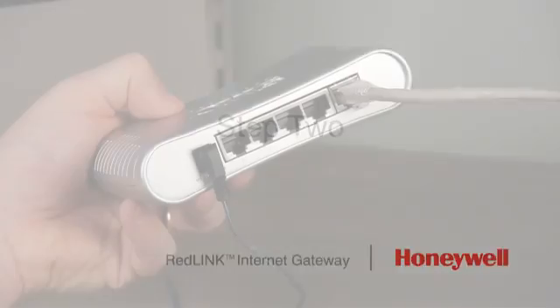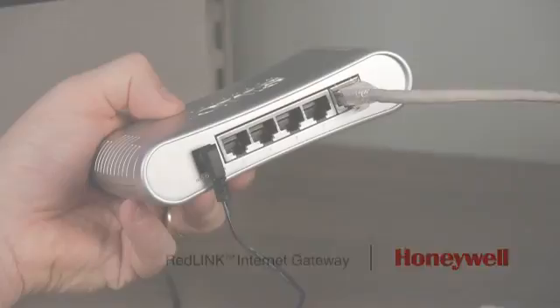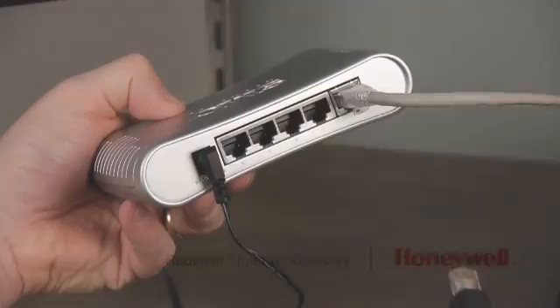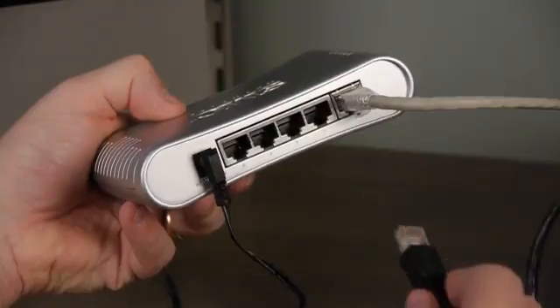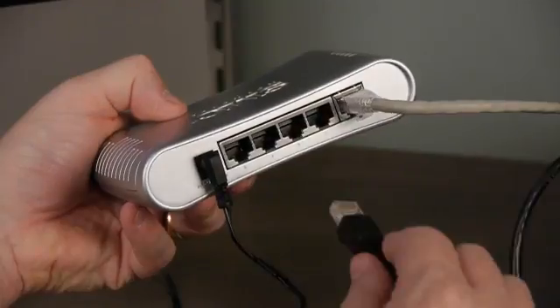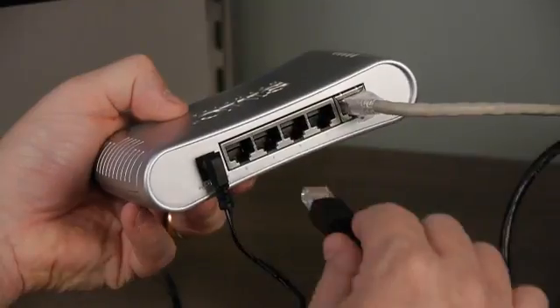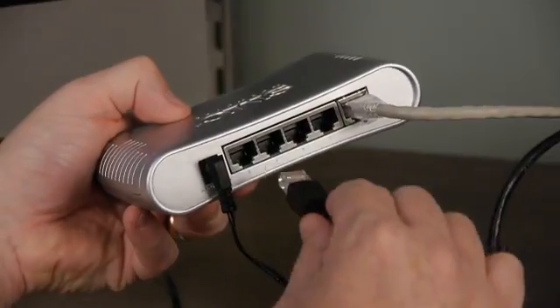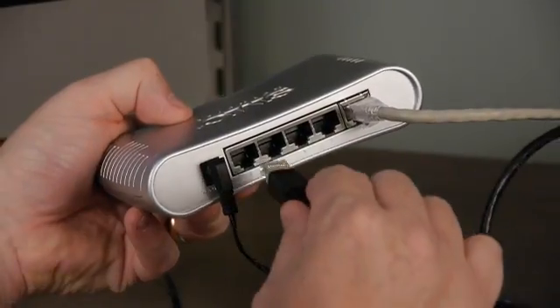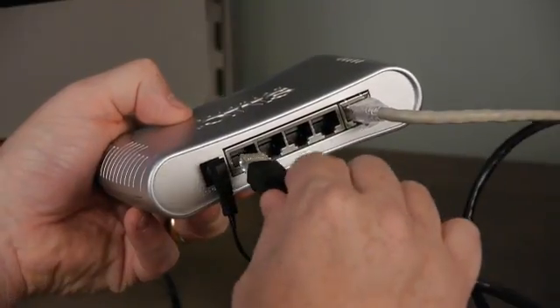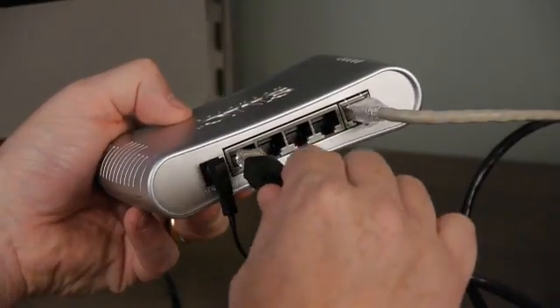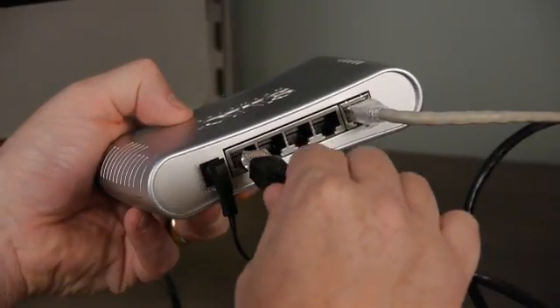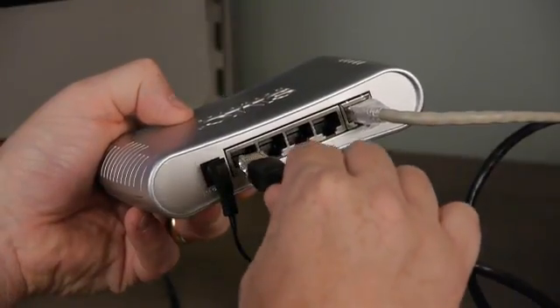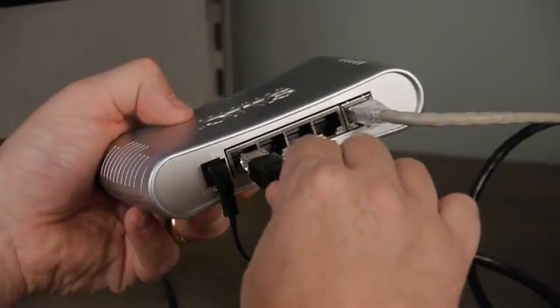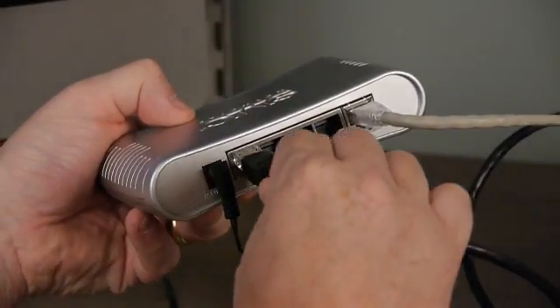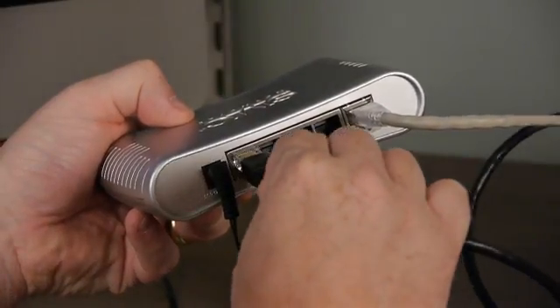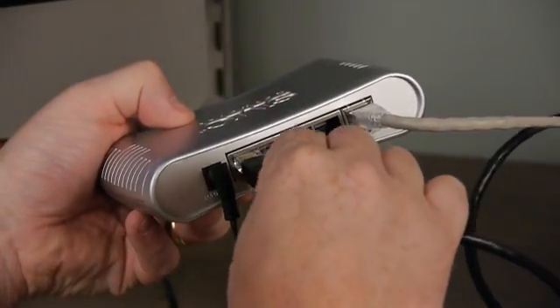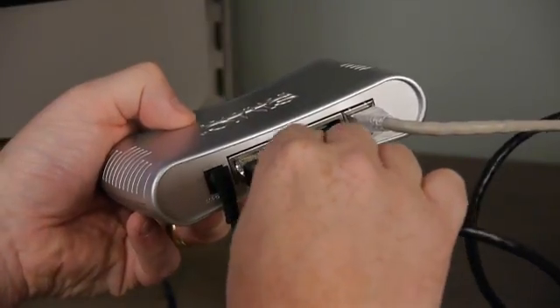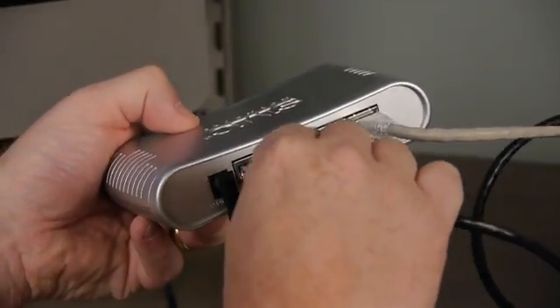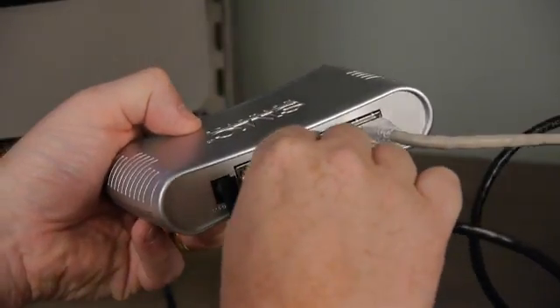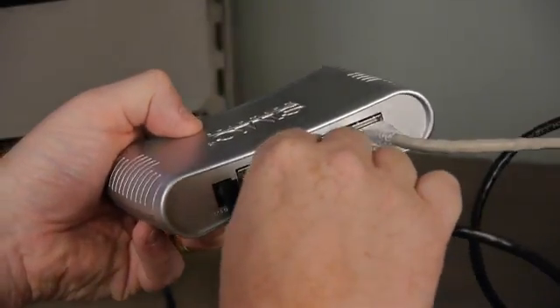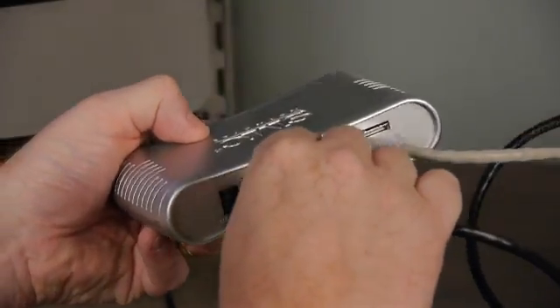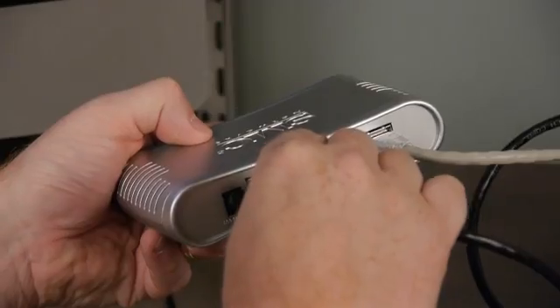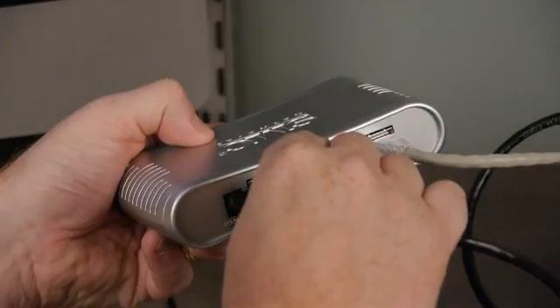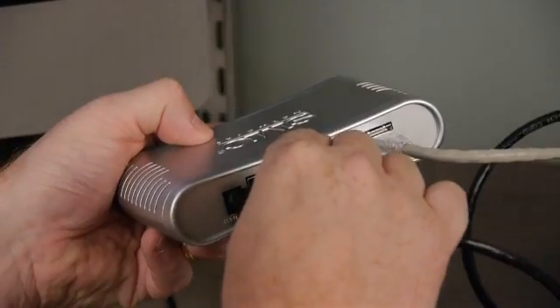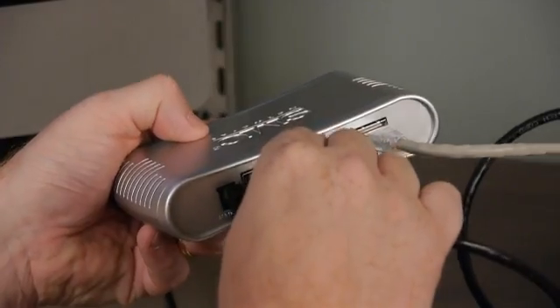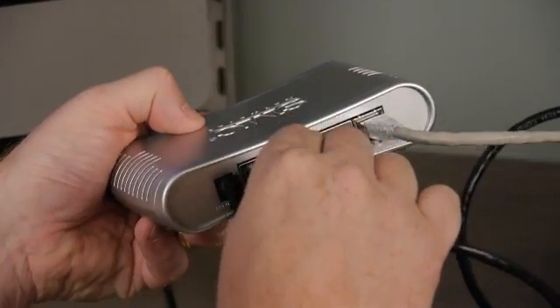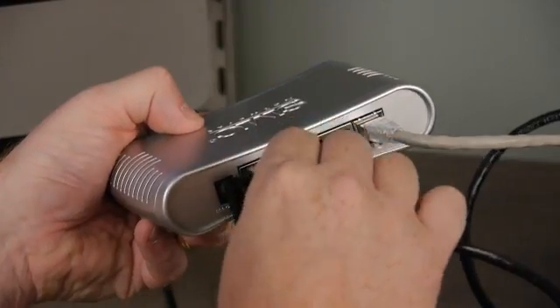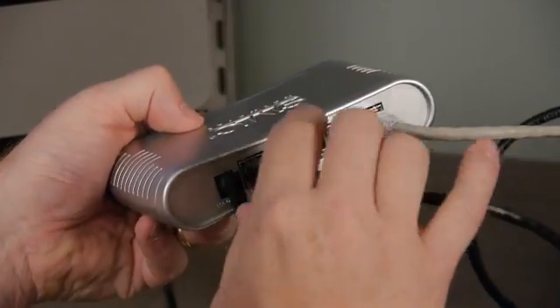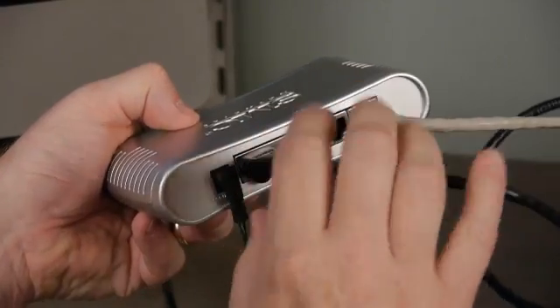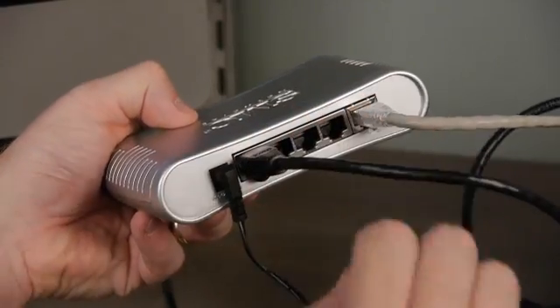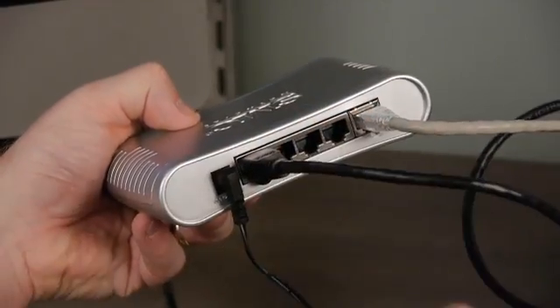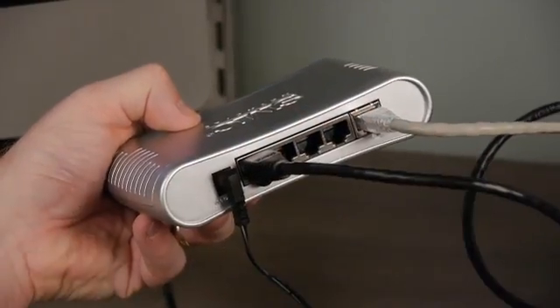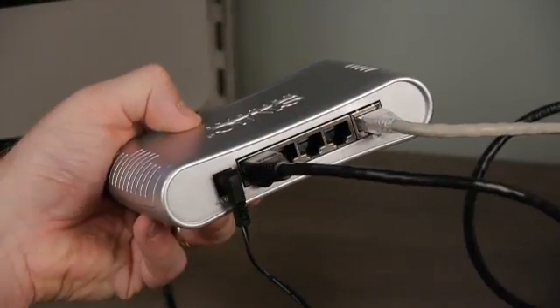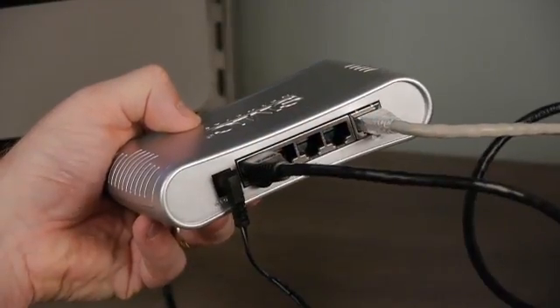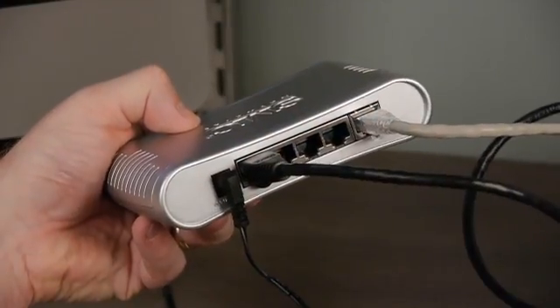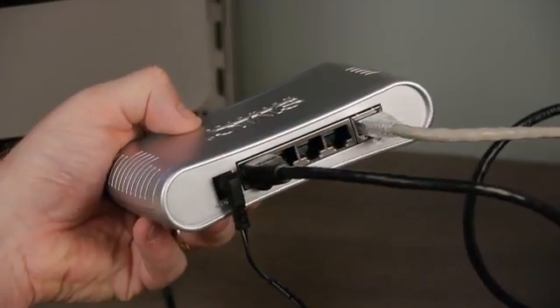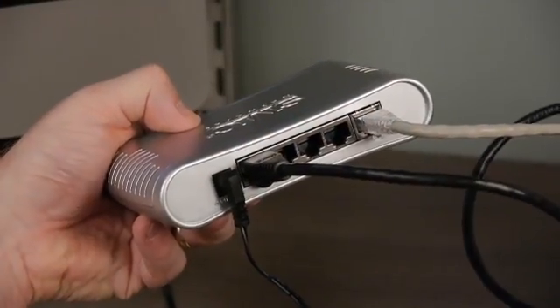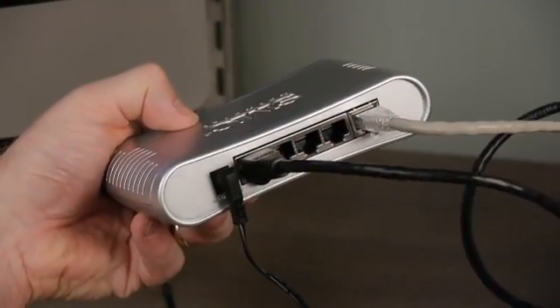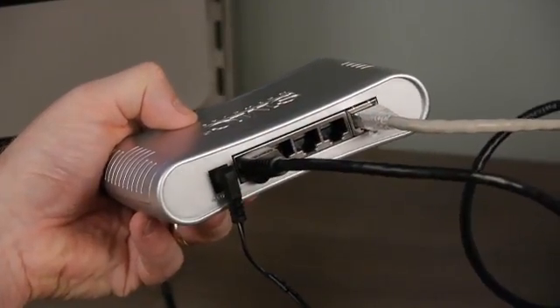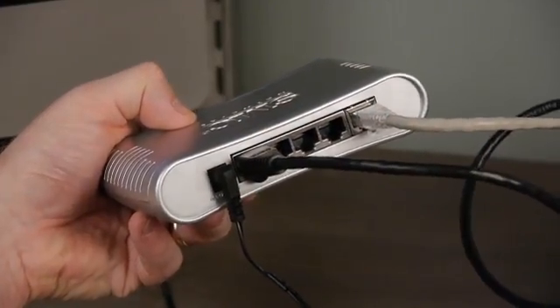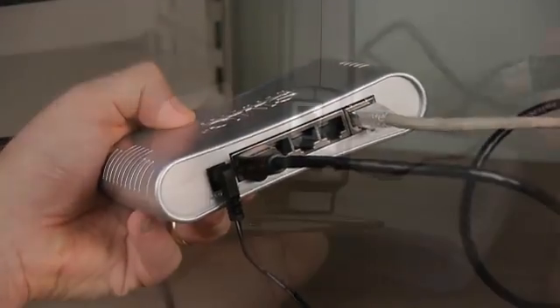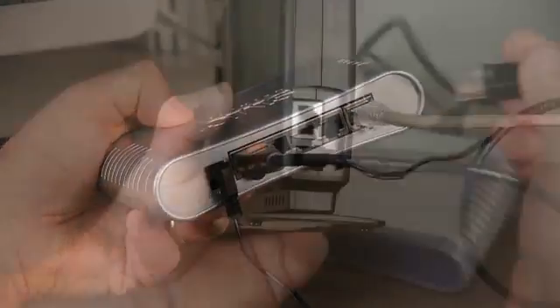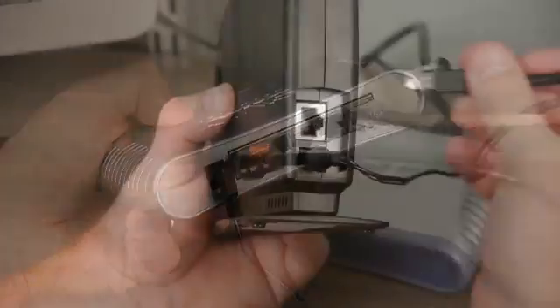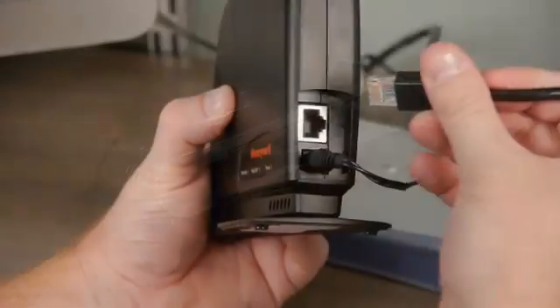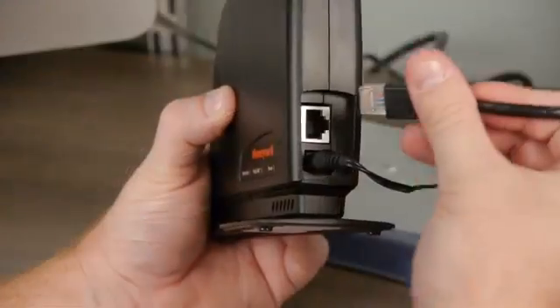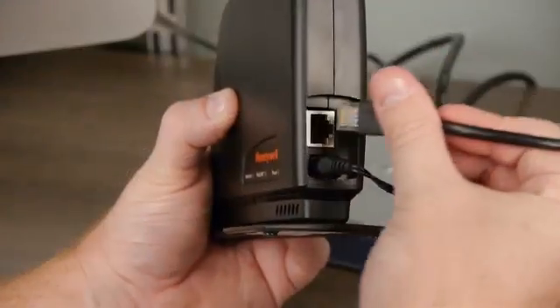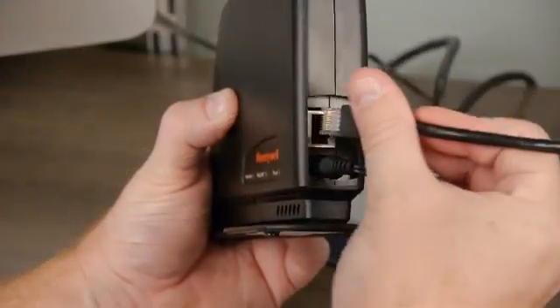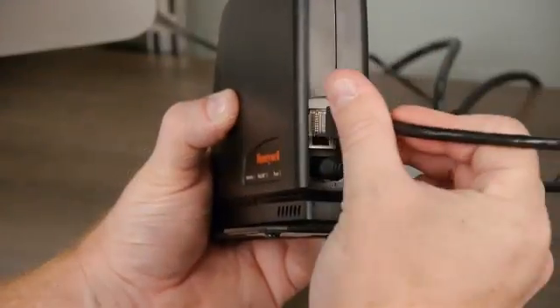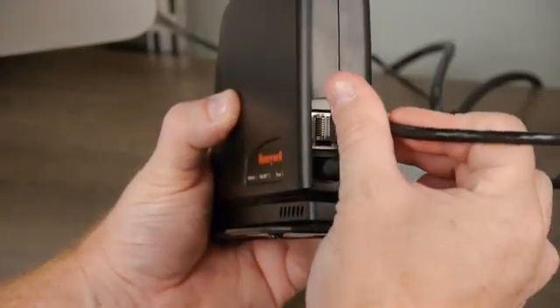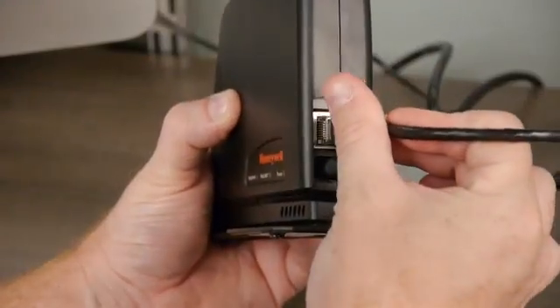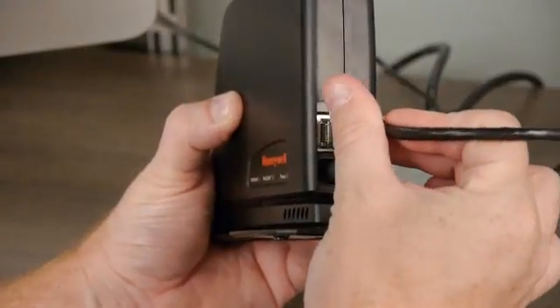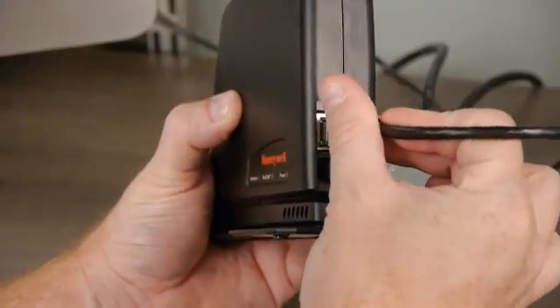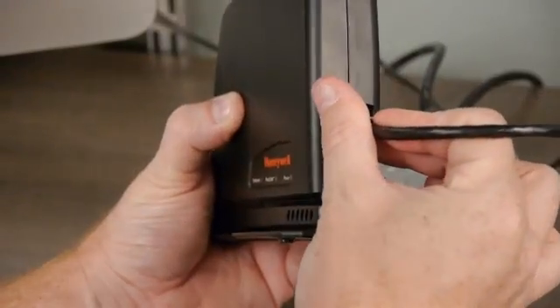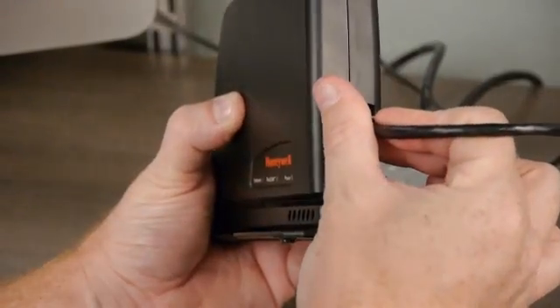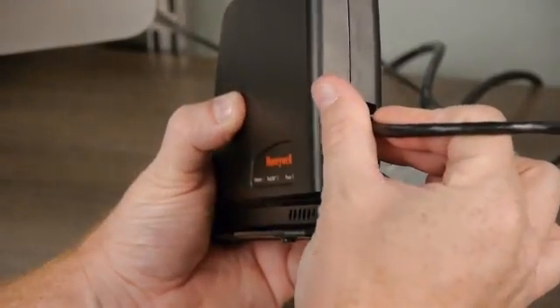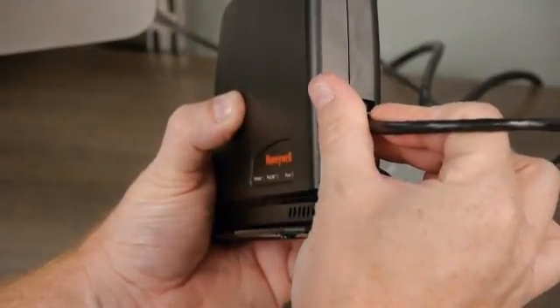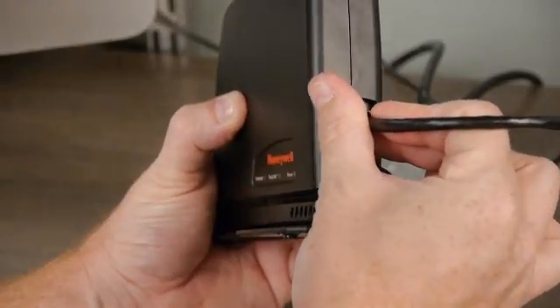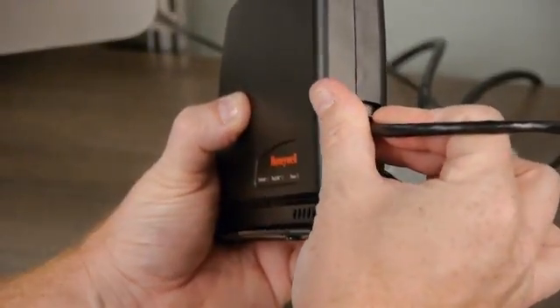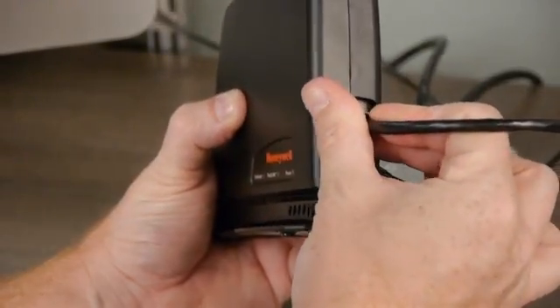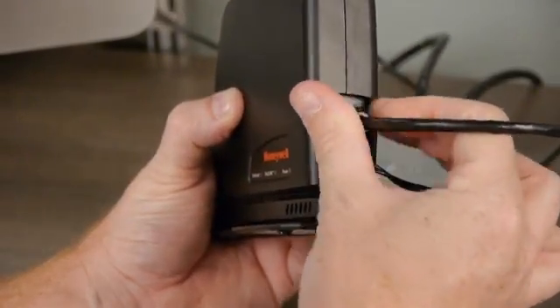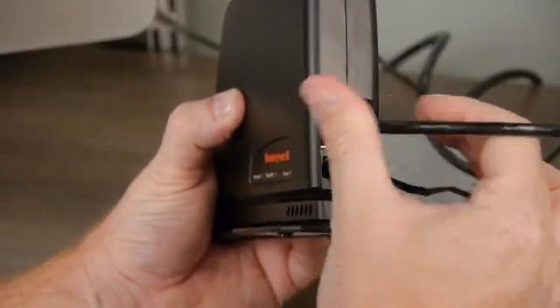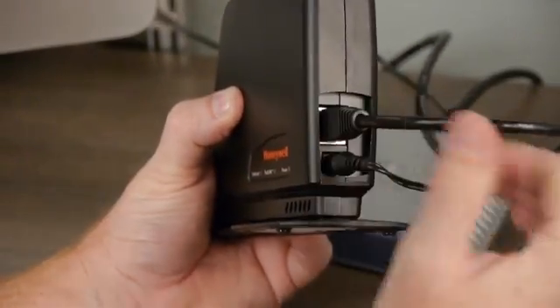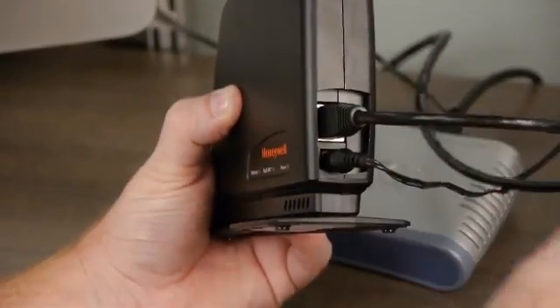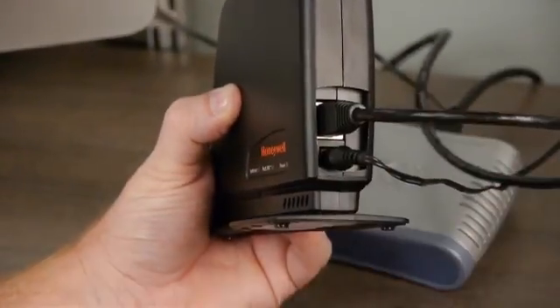Step 2: Plug one end of the included Ethernet cable into the customer's Internet router and the other end into the Gateway device.